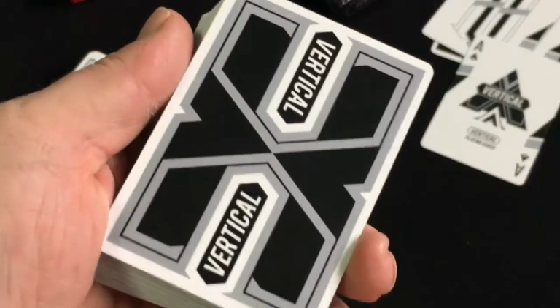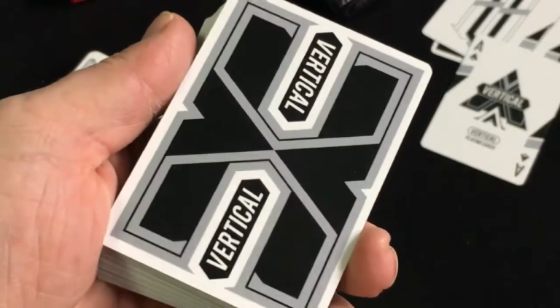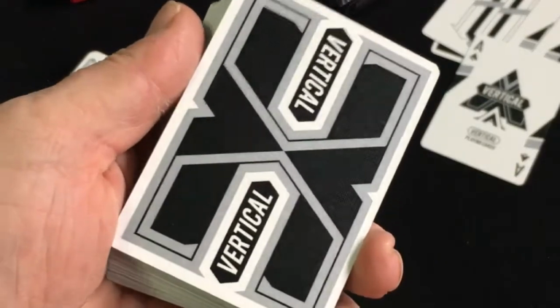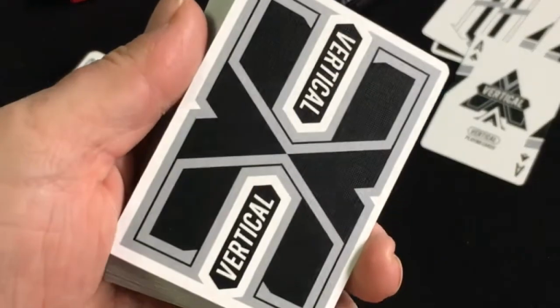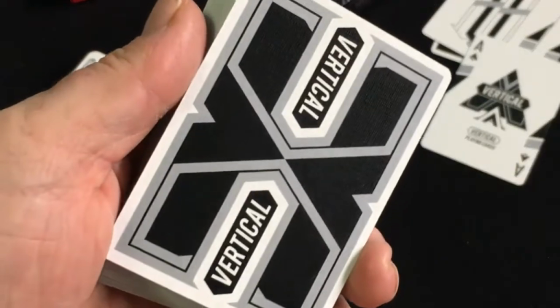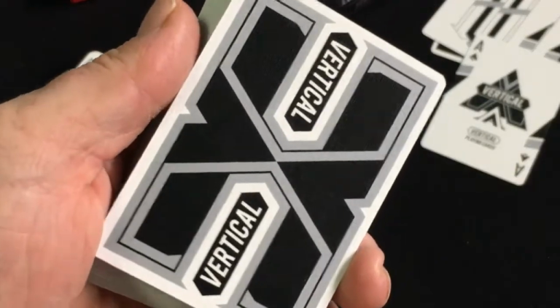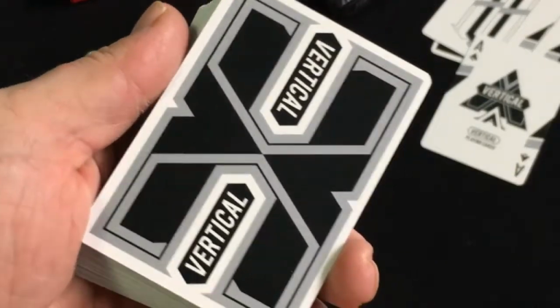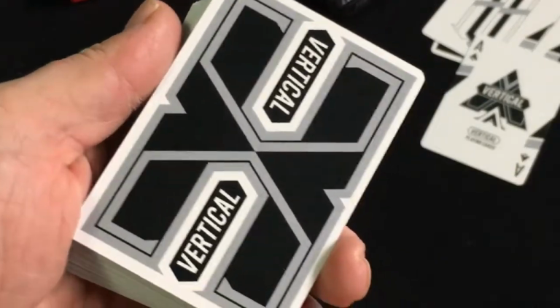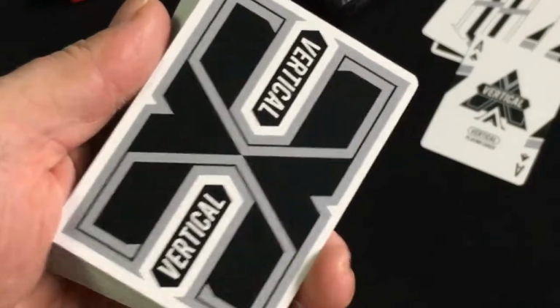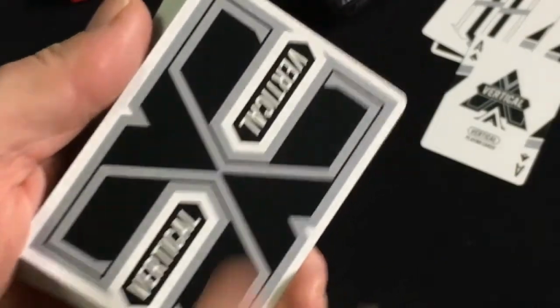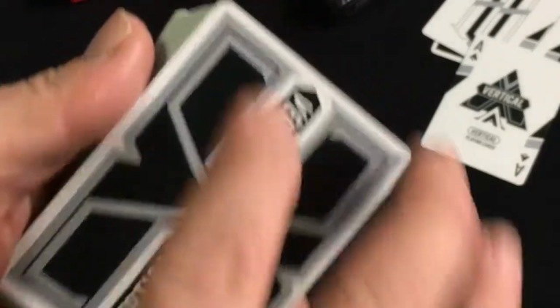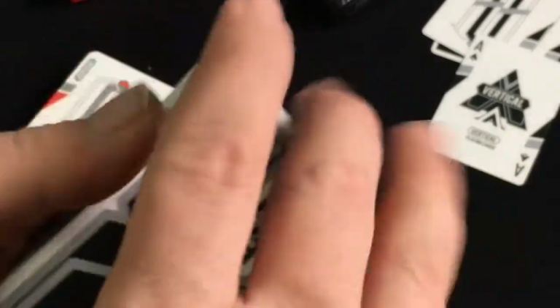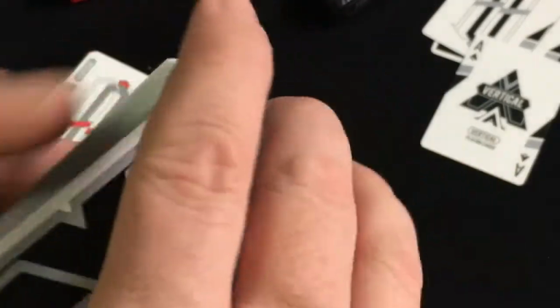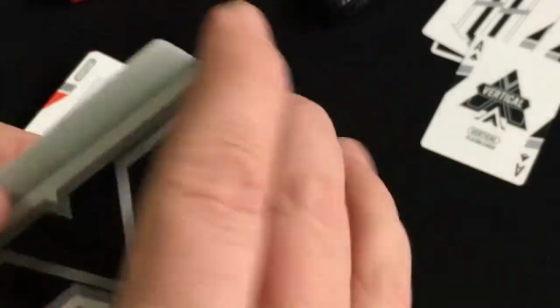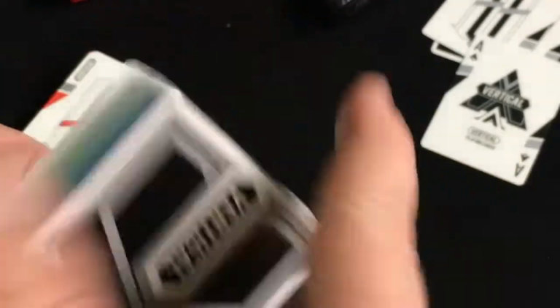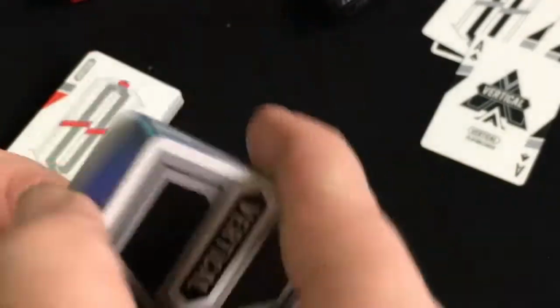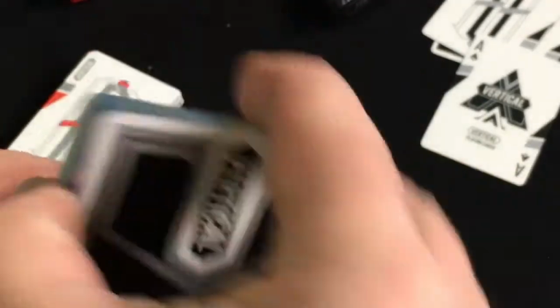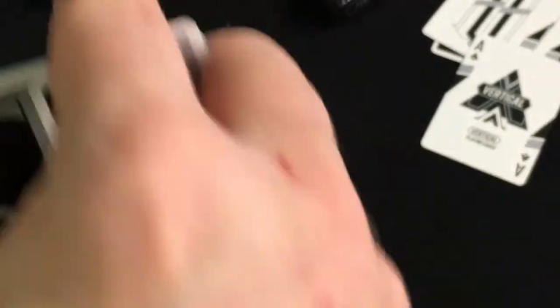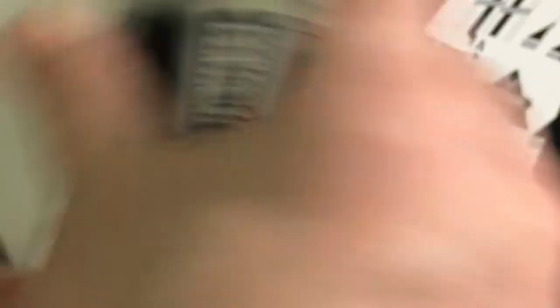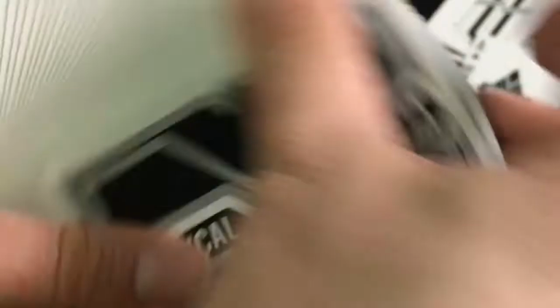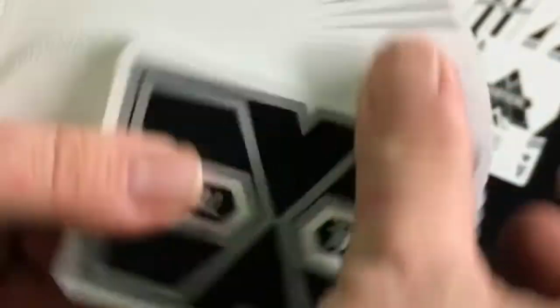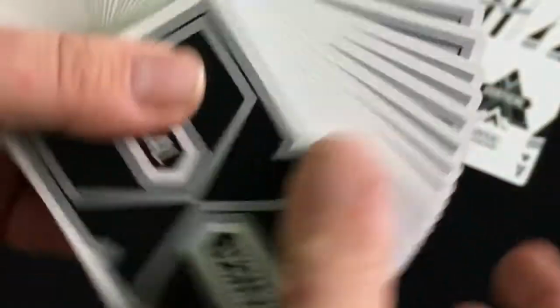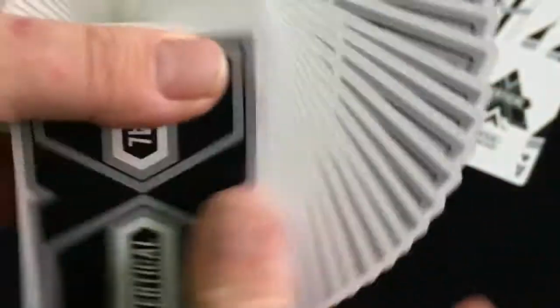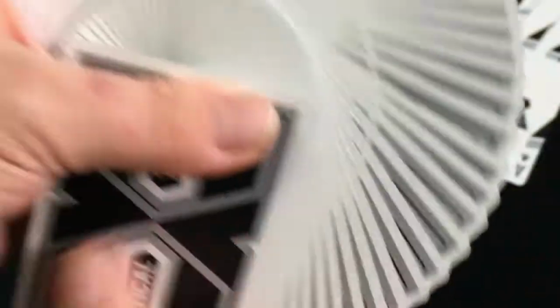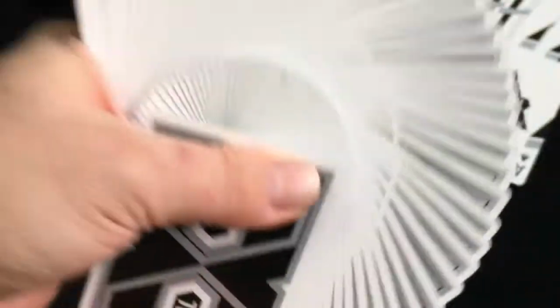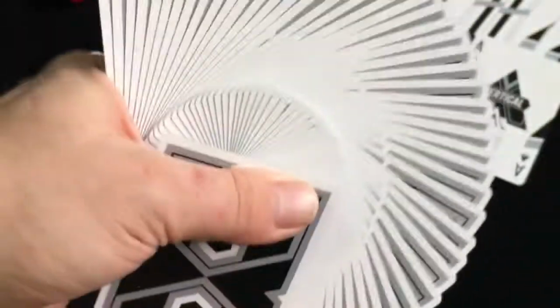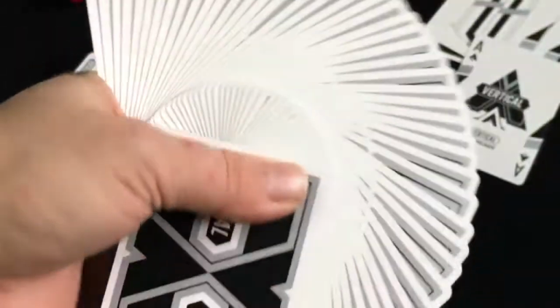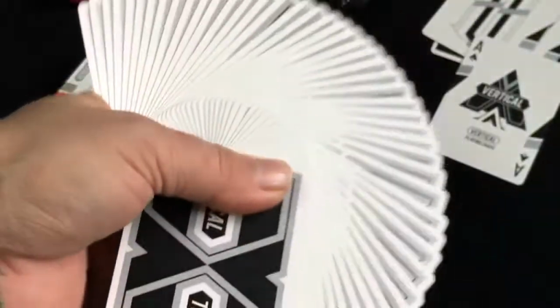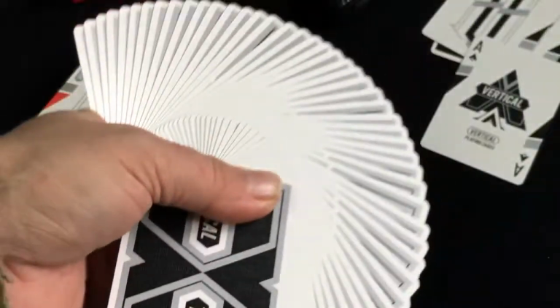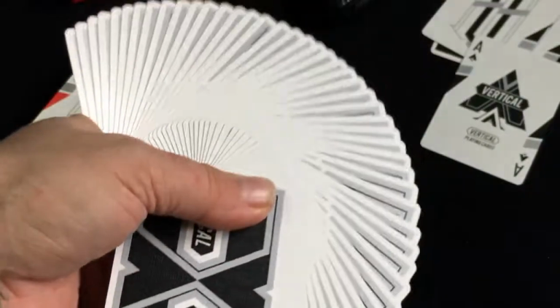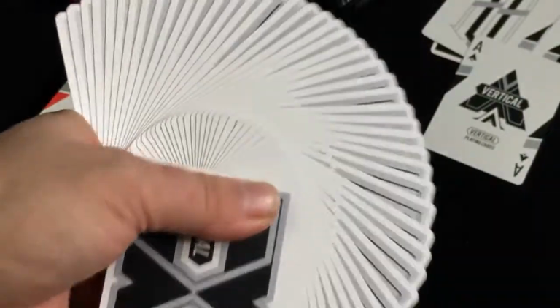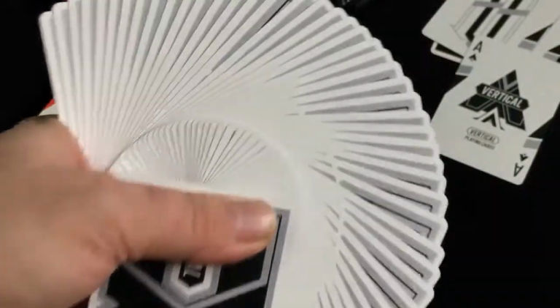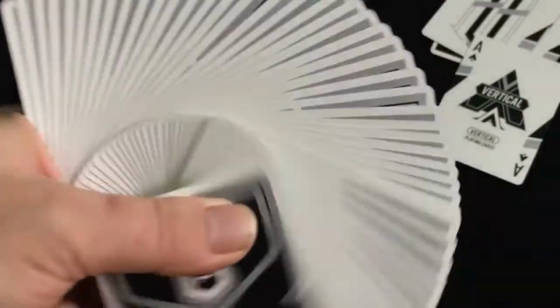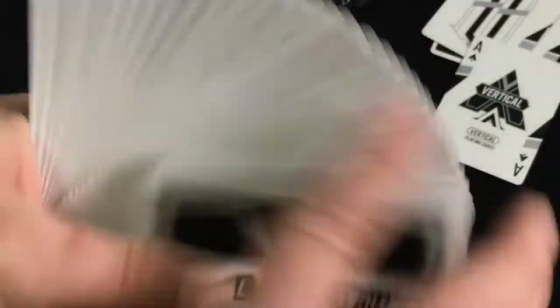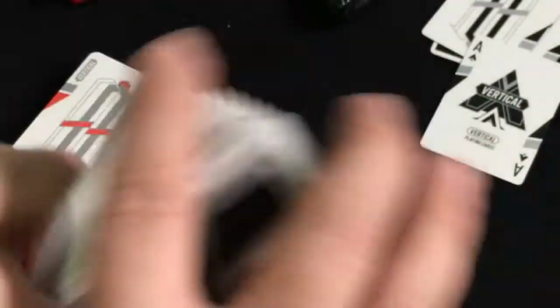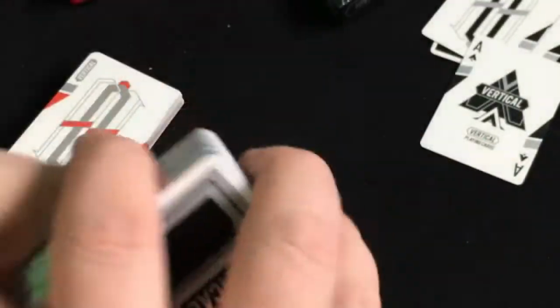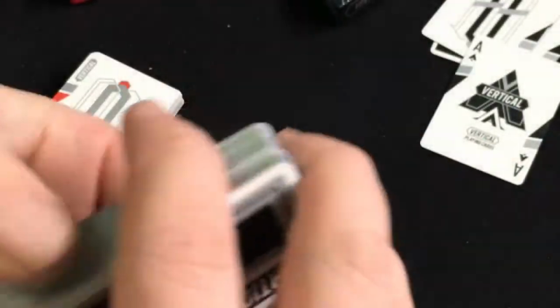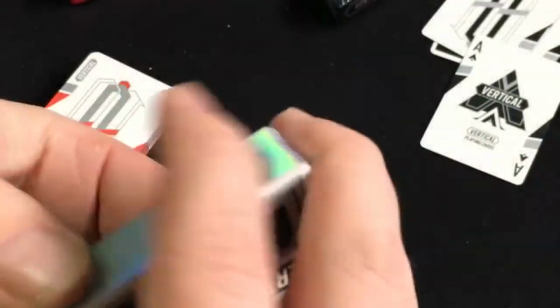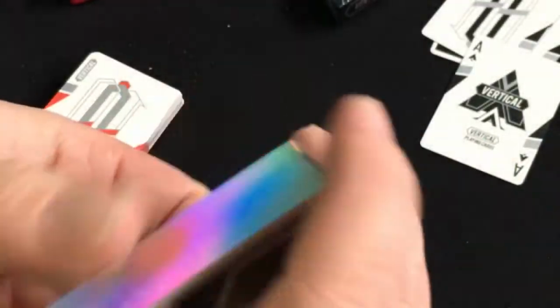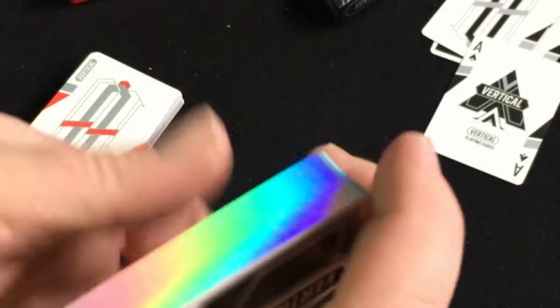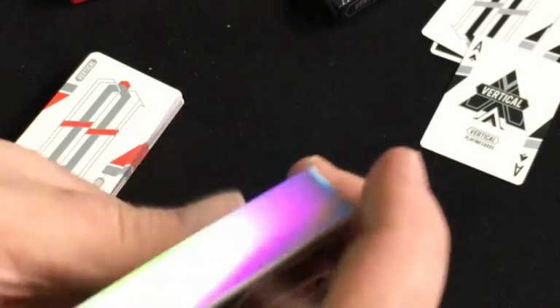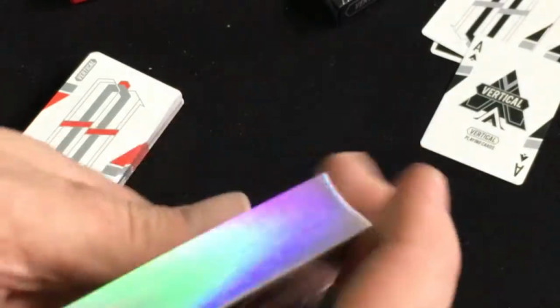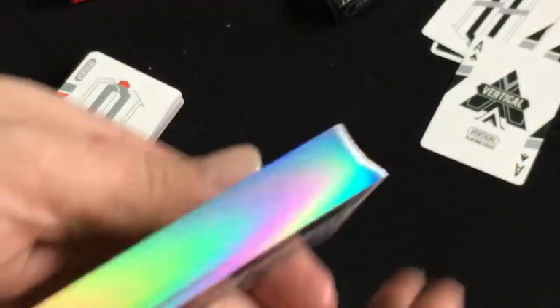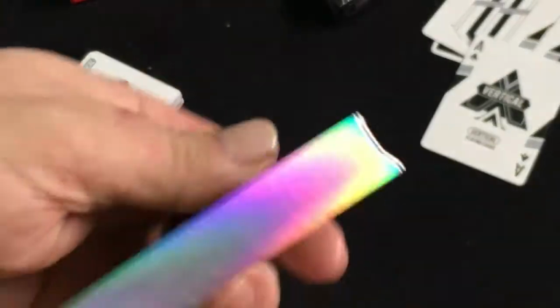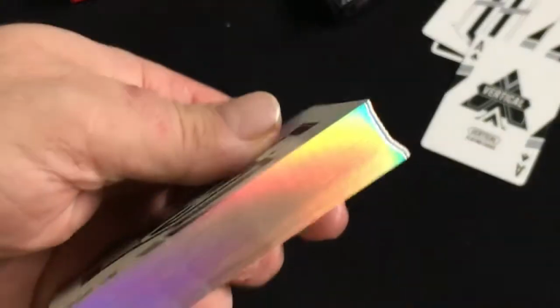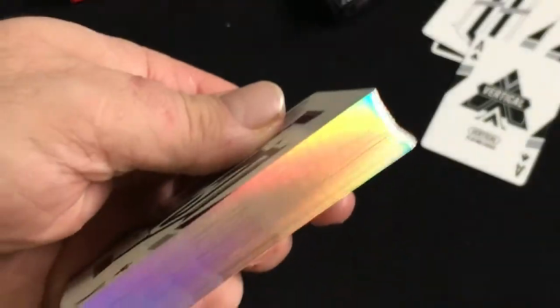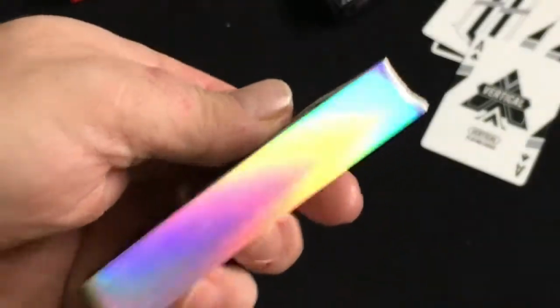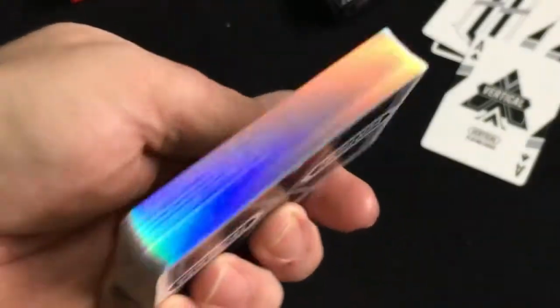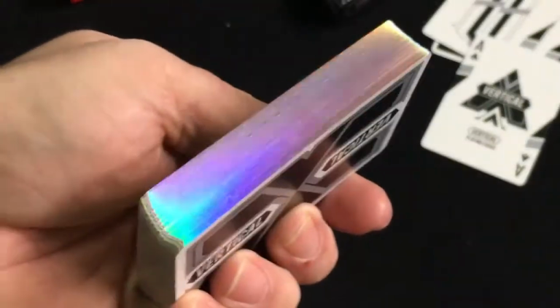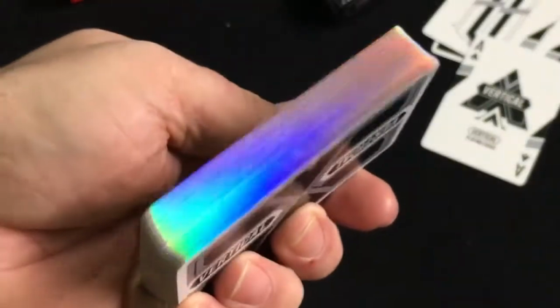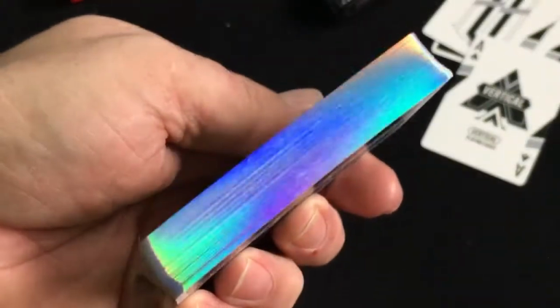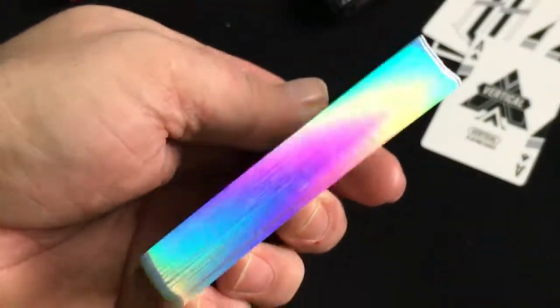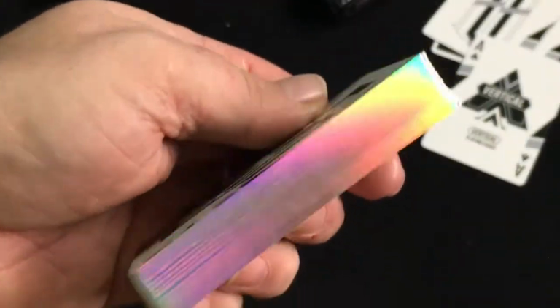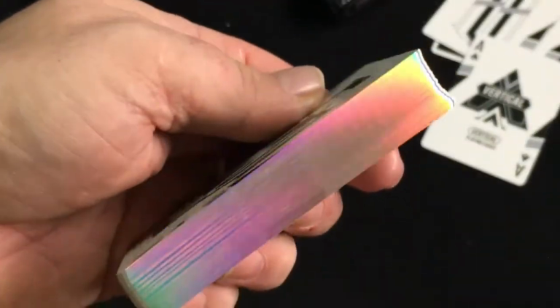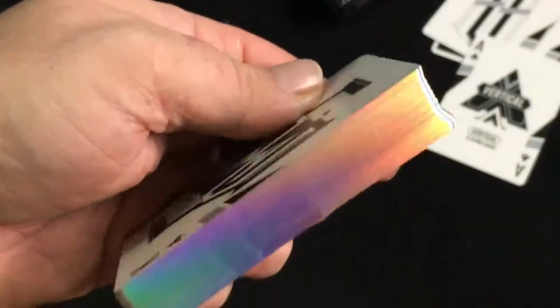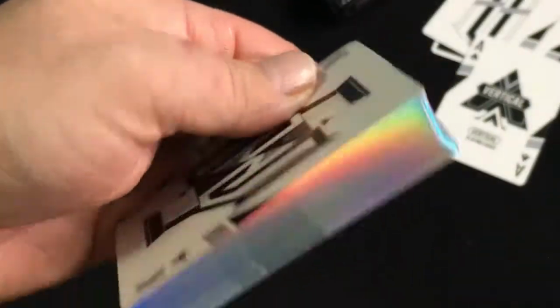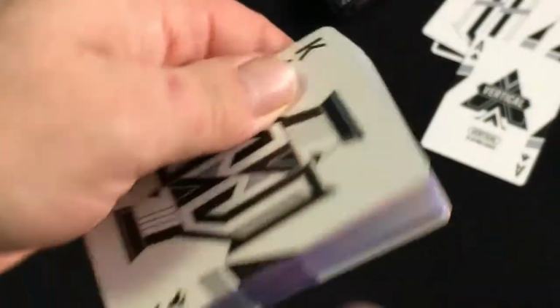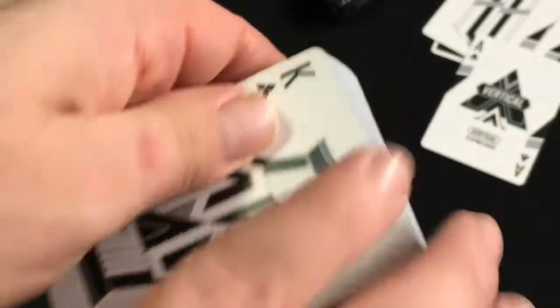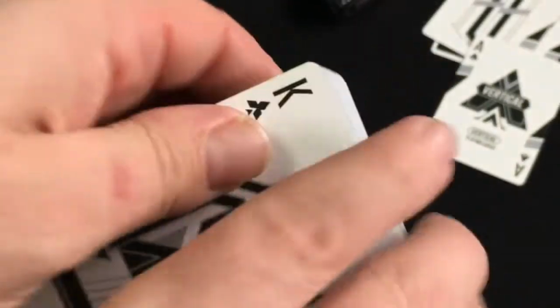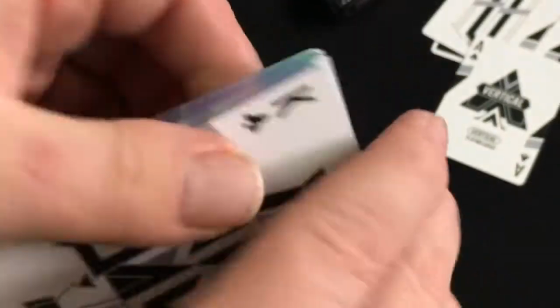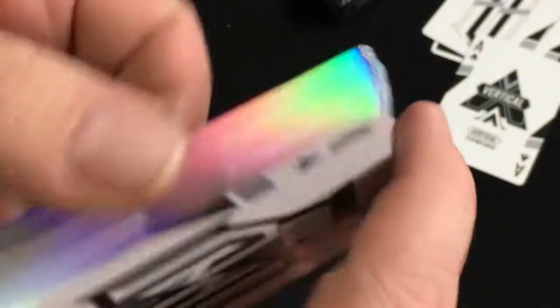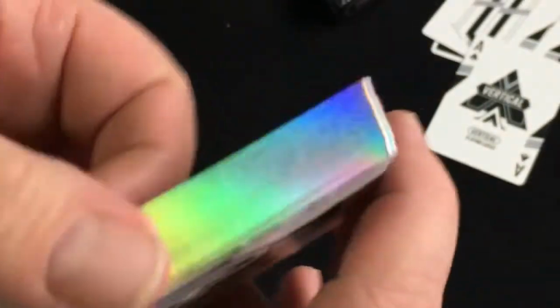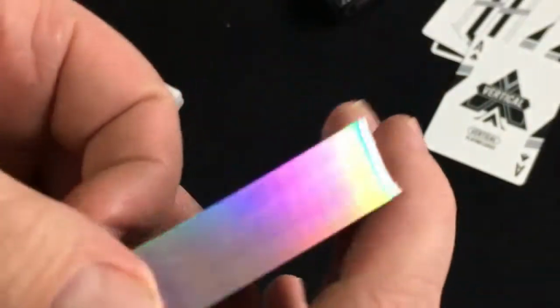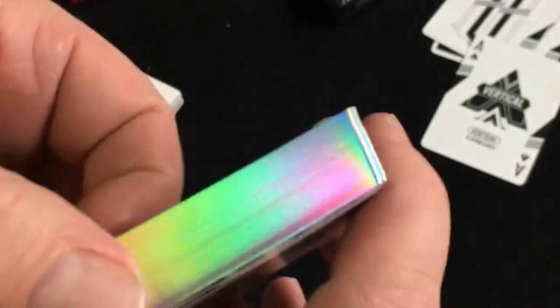The Ace of Spades is vertical — nice and interesting. The back design is gray and black and it says 'Vertical.' It's pretty nice.